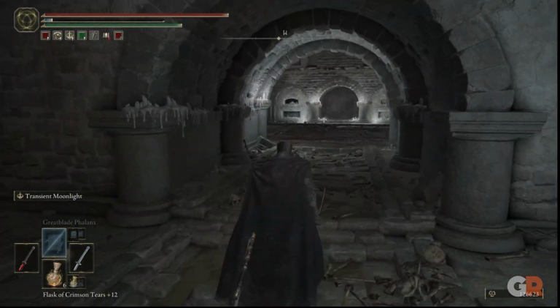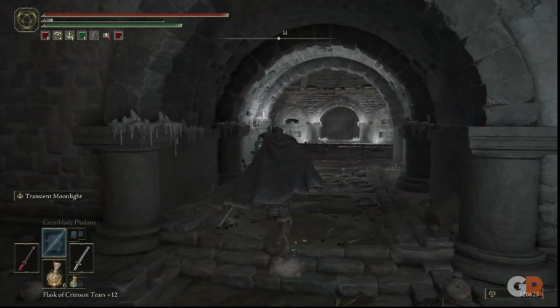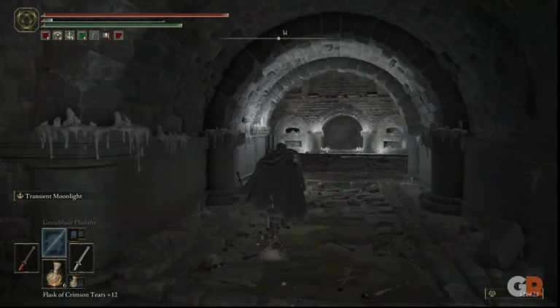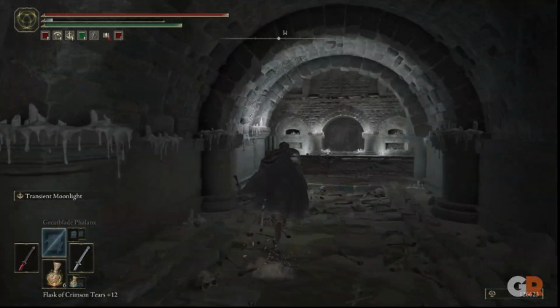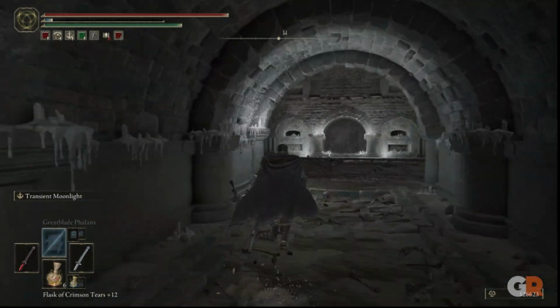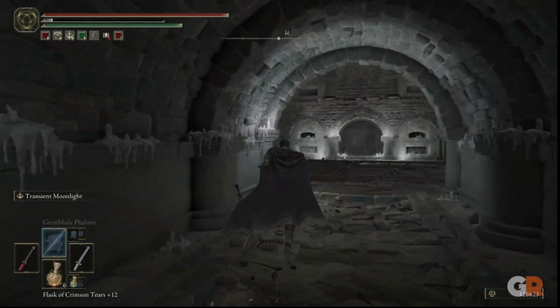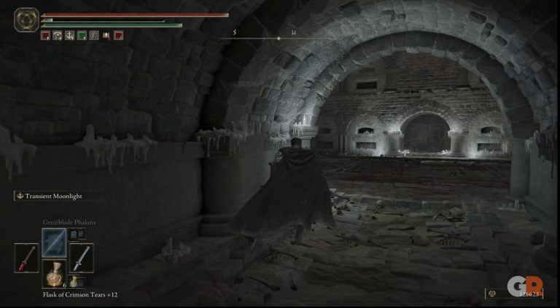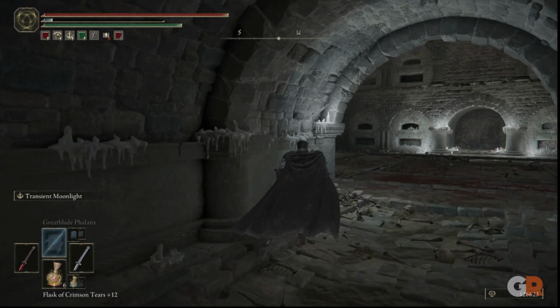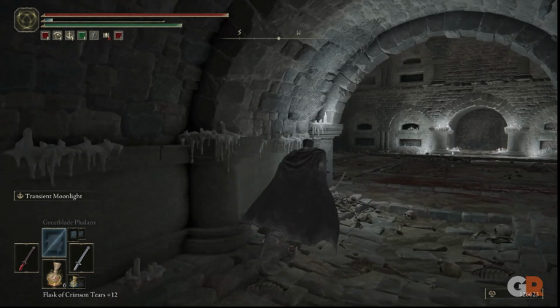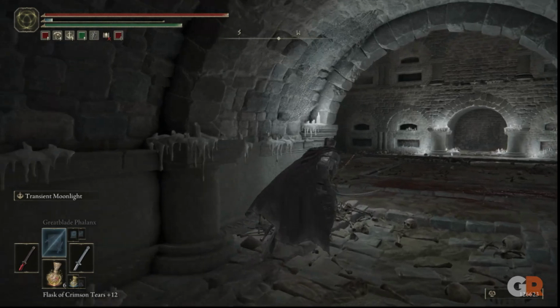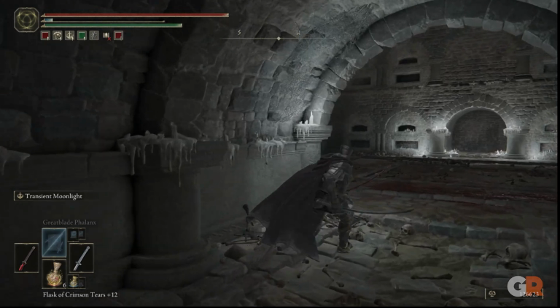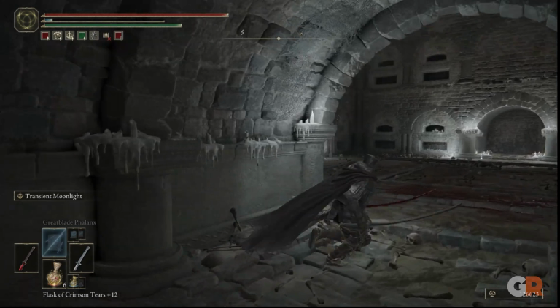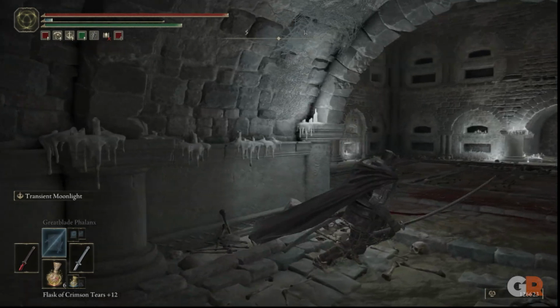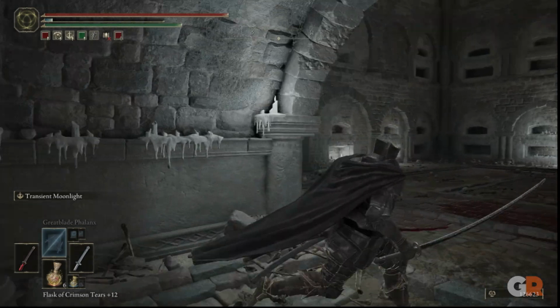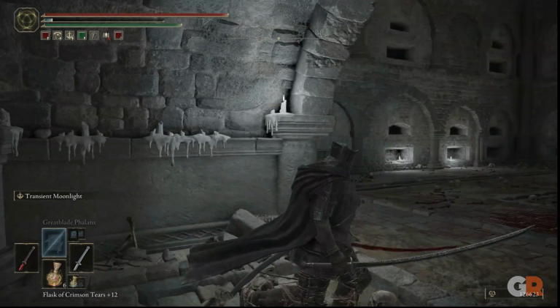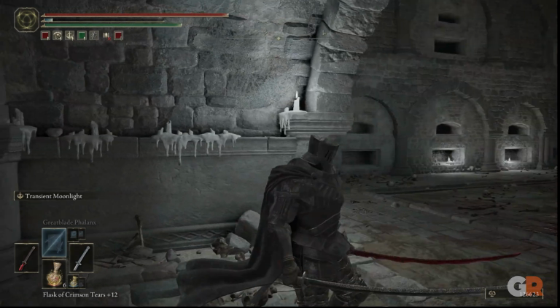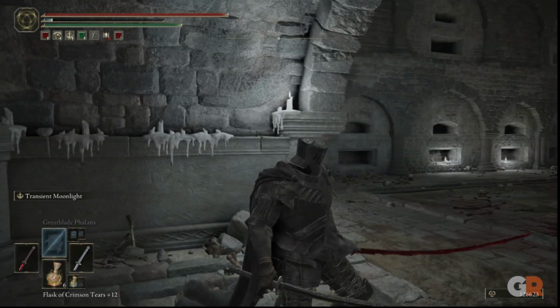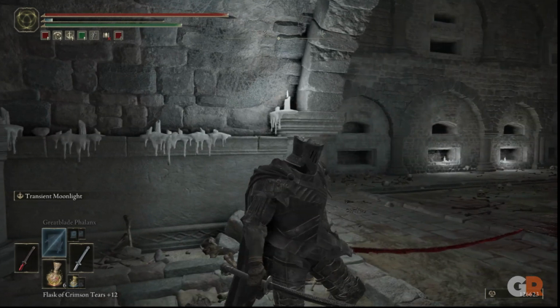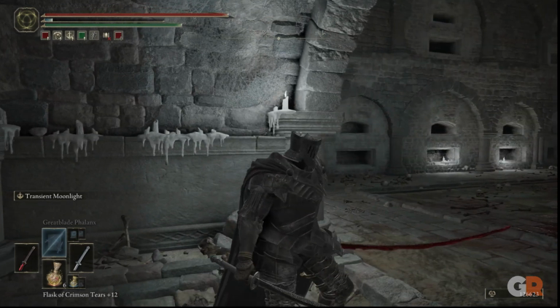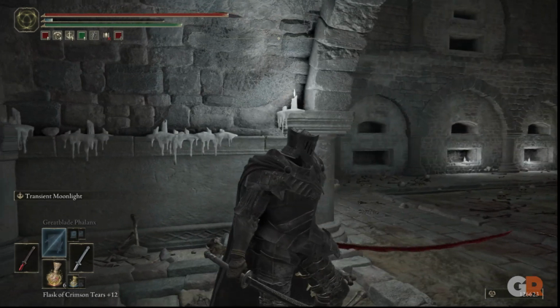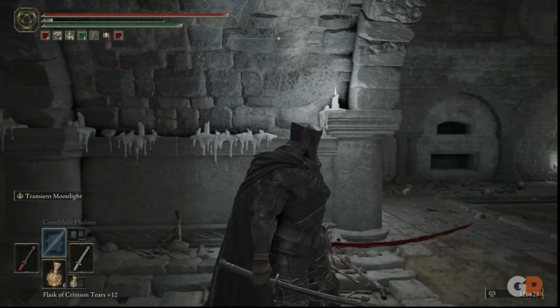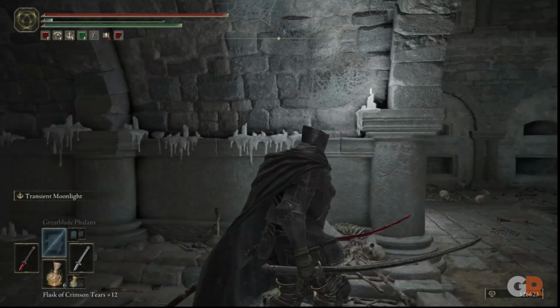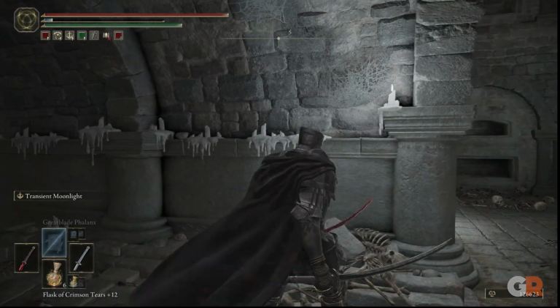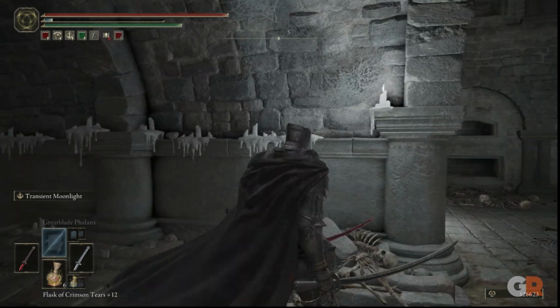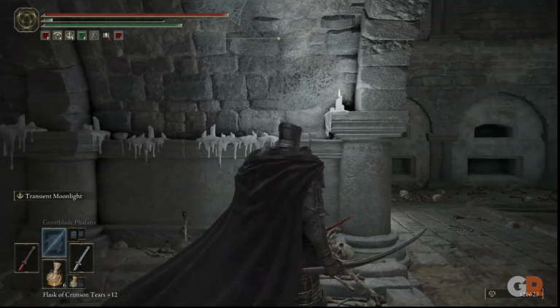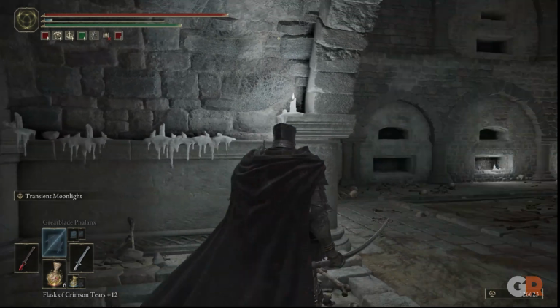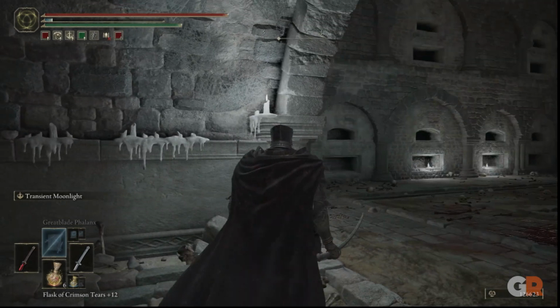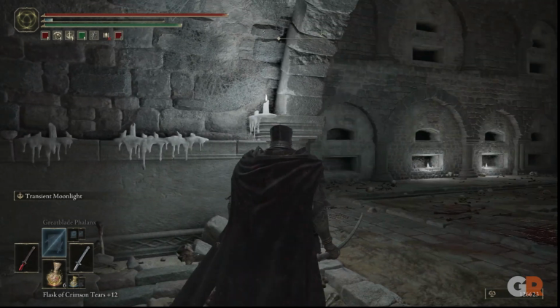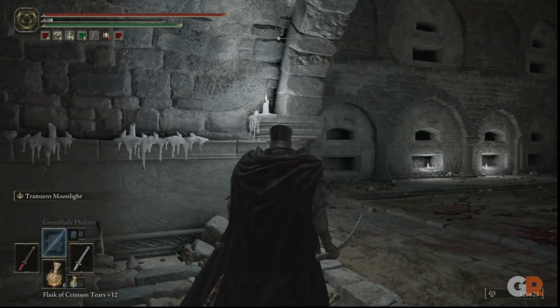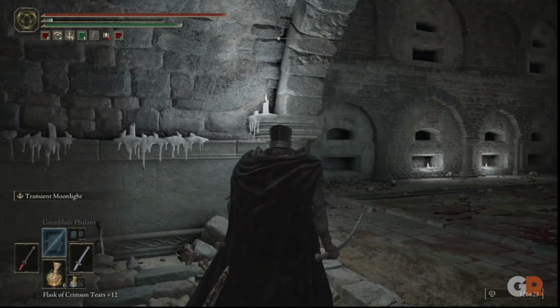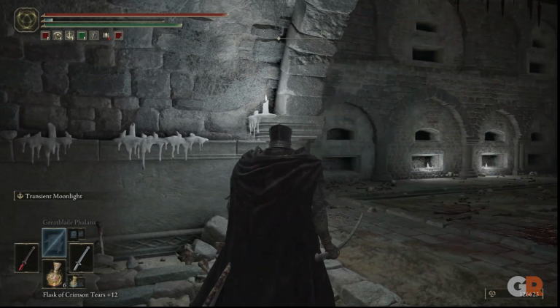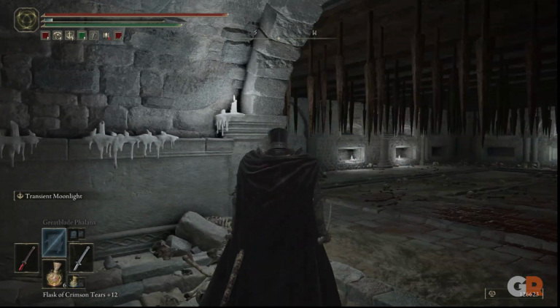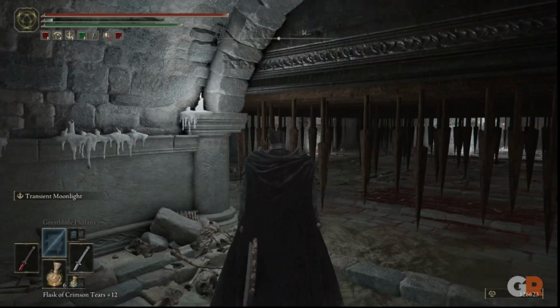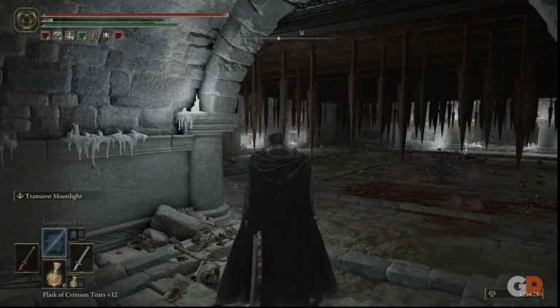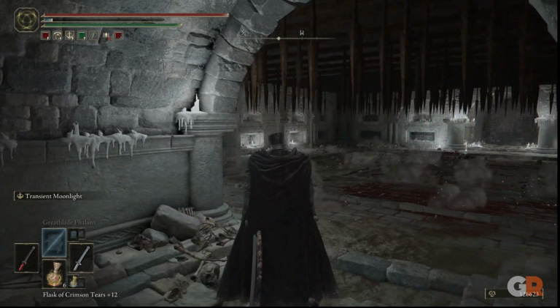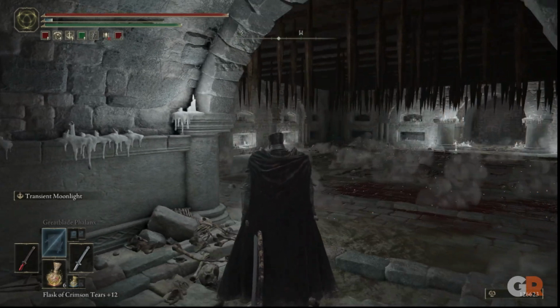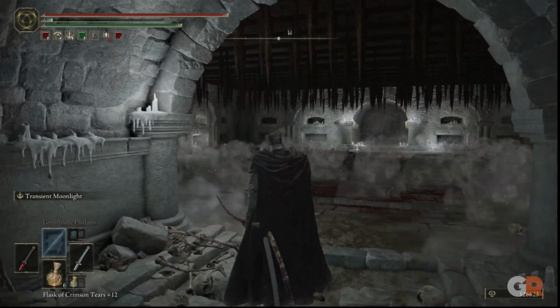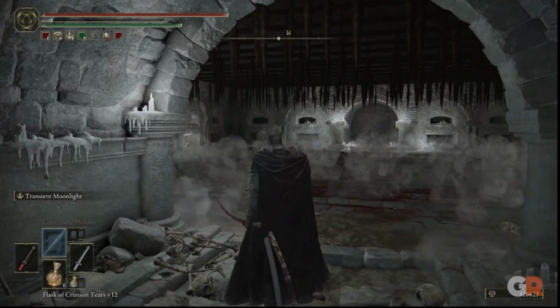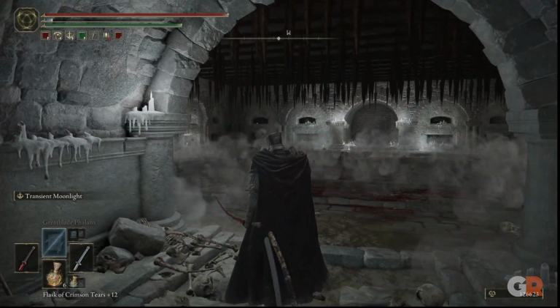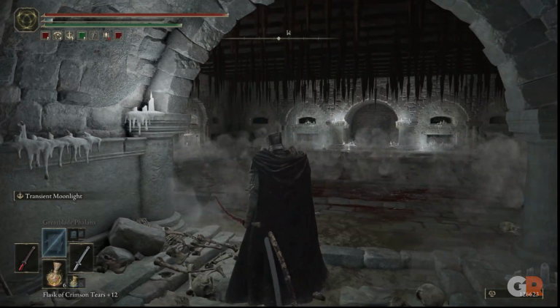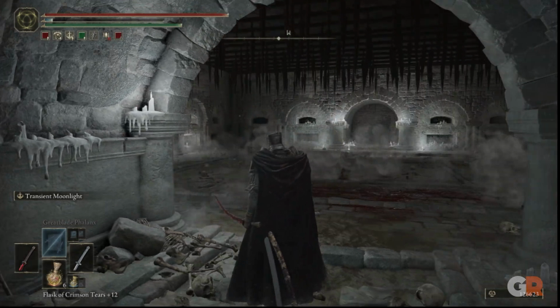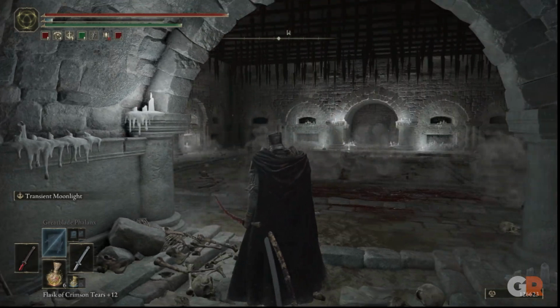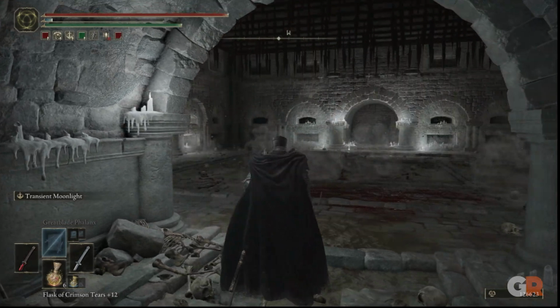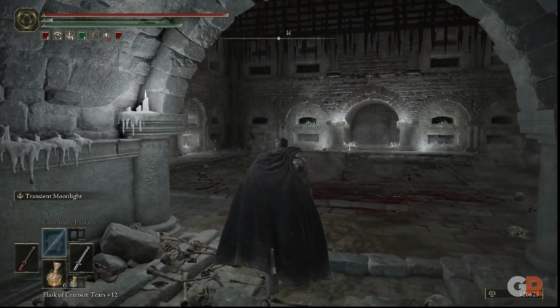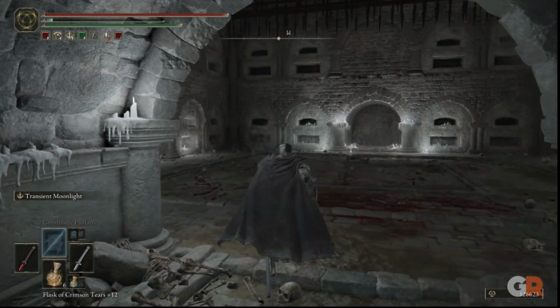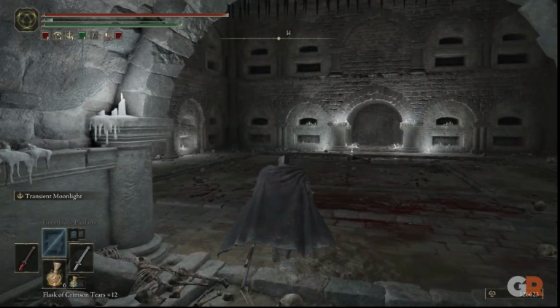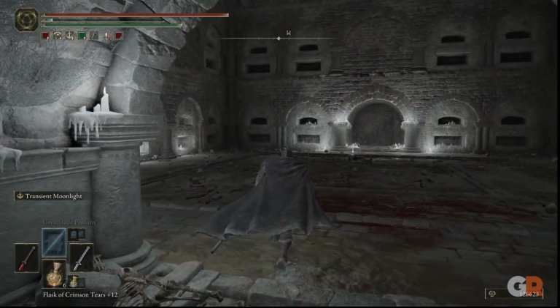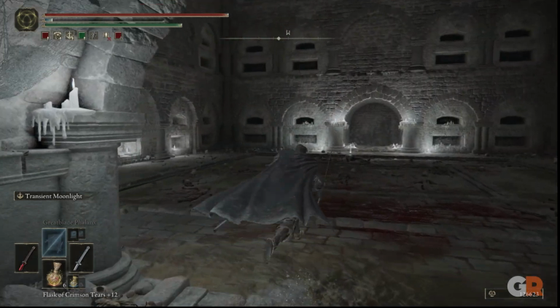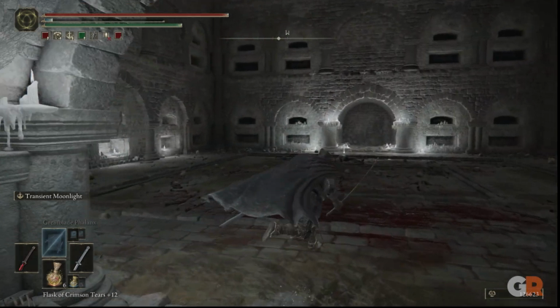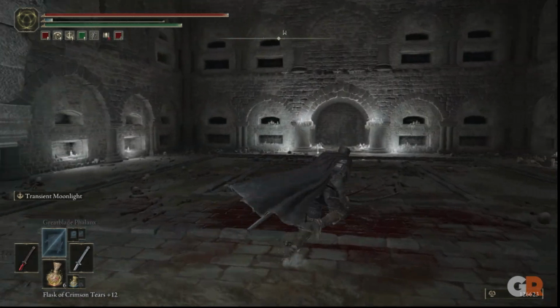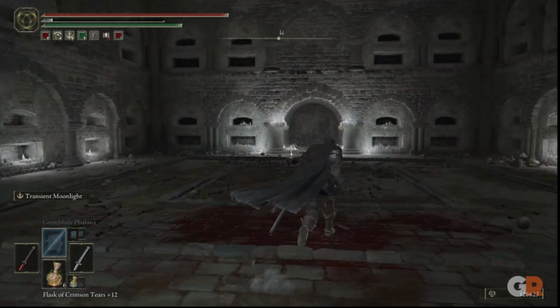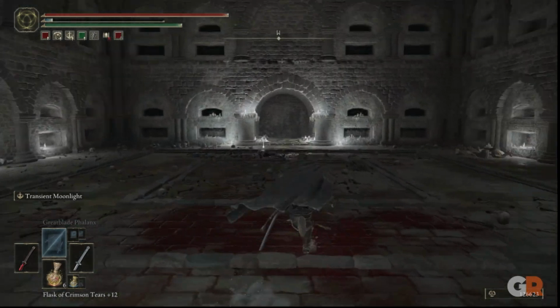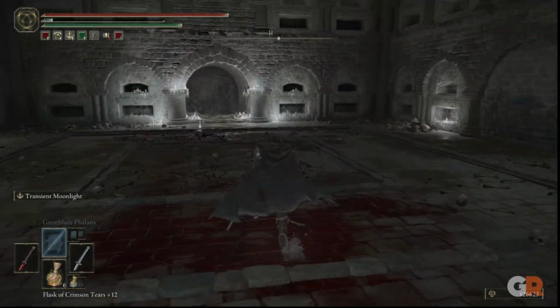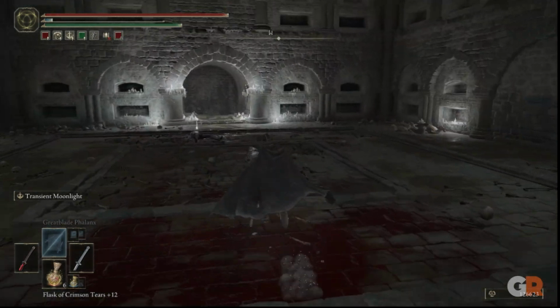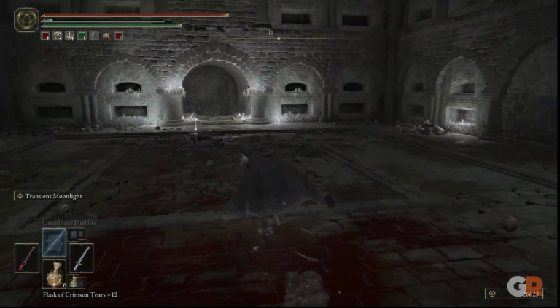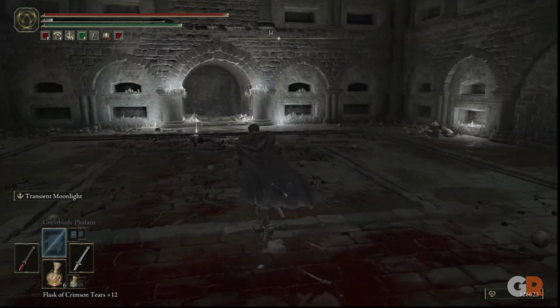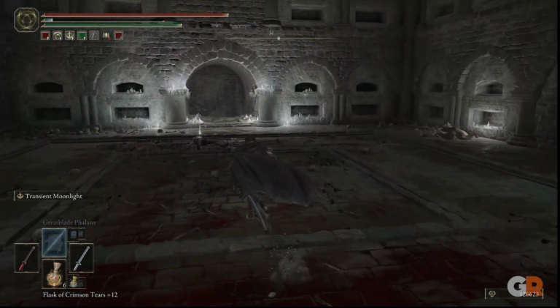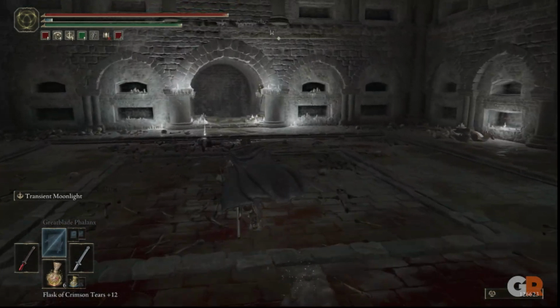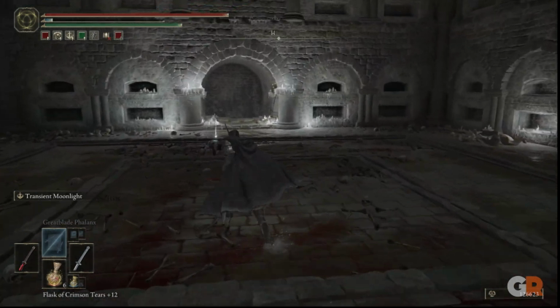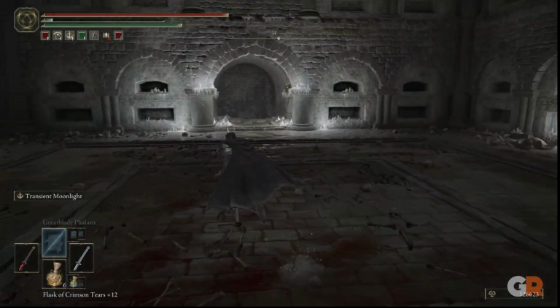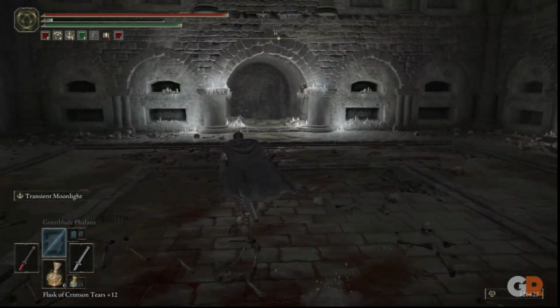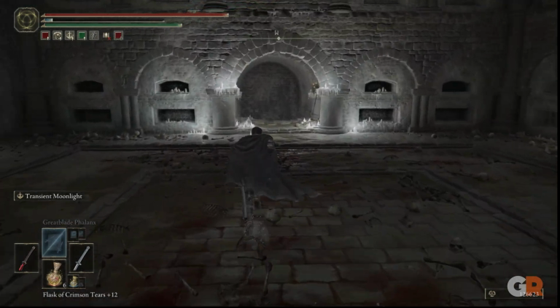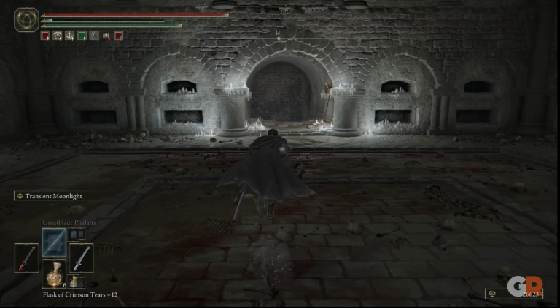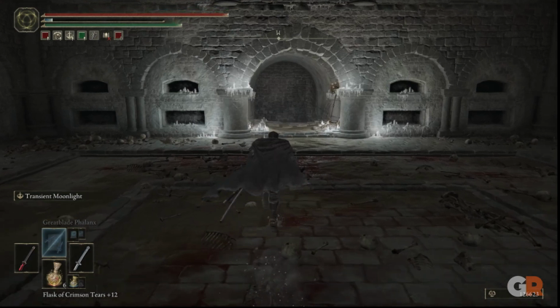Wait for the spikes to pass and sprint into the opening that you can see on the western side of the room, and take the elevator down.